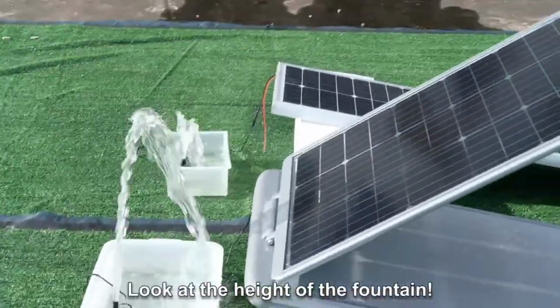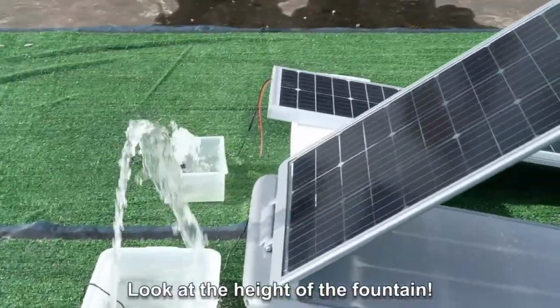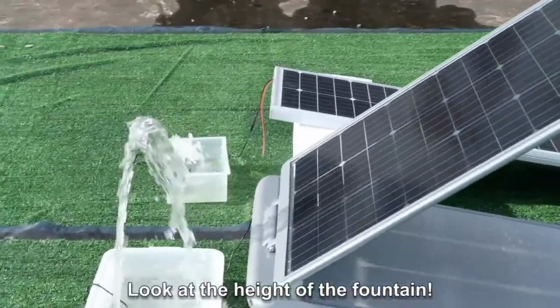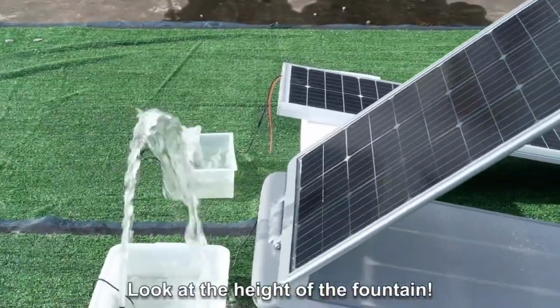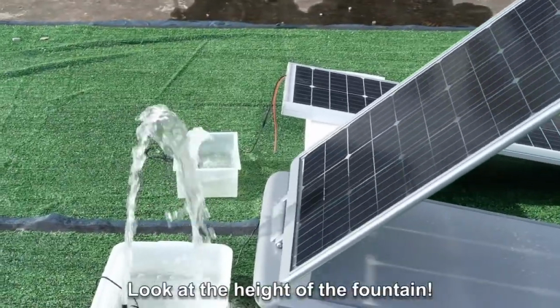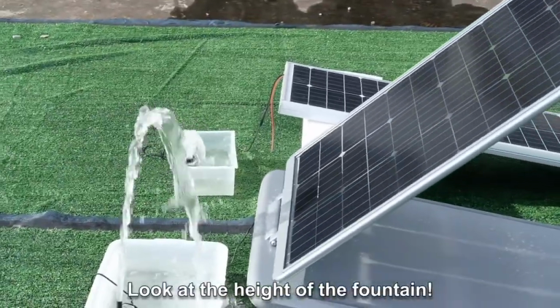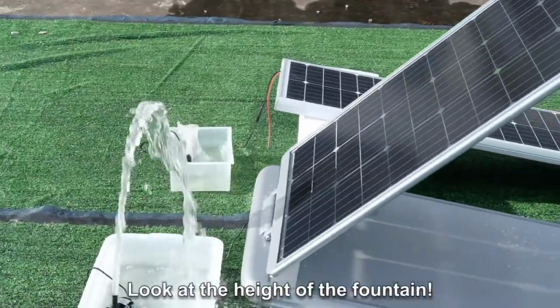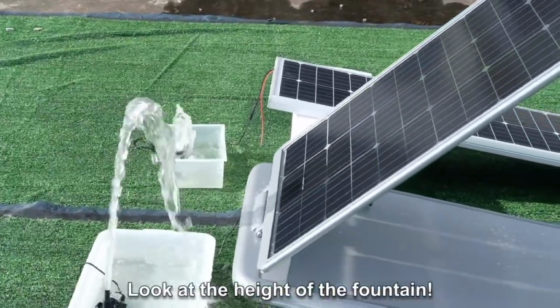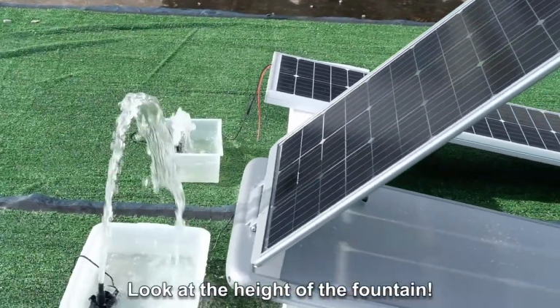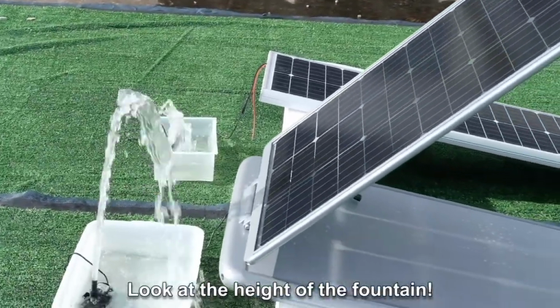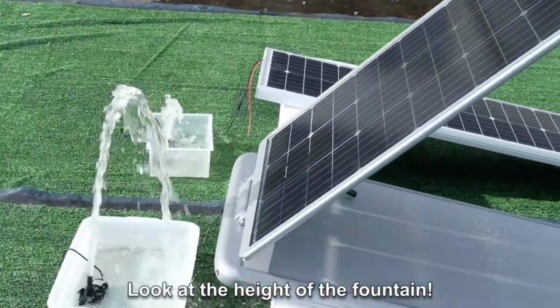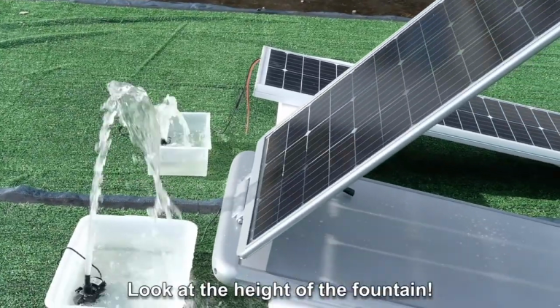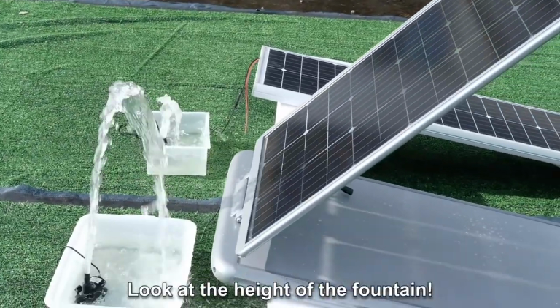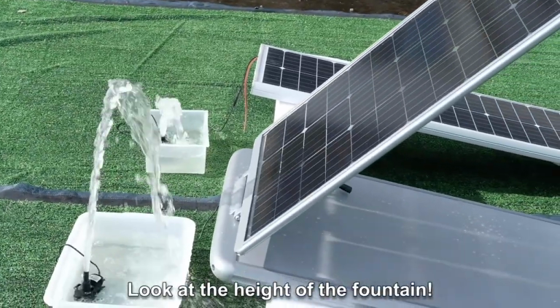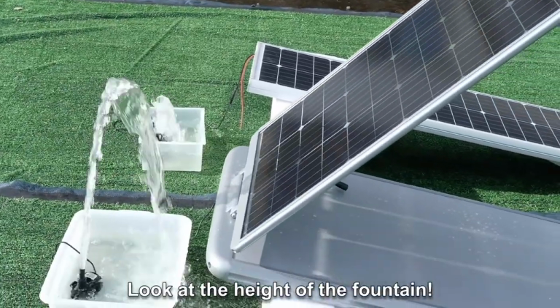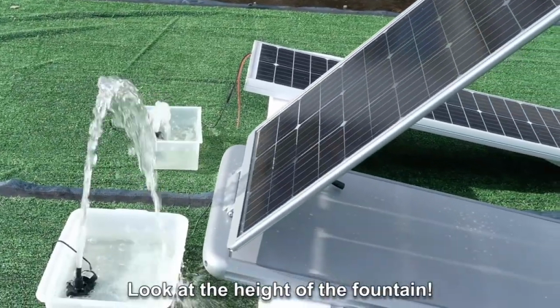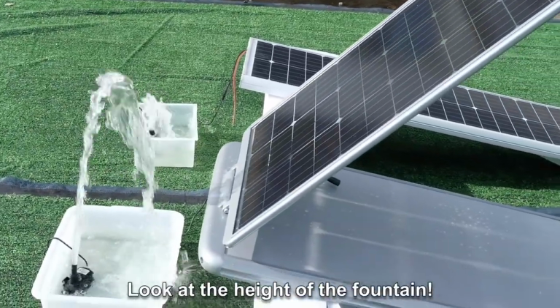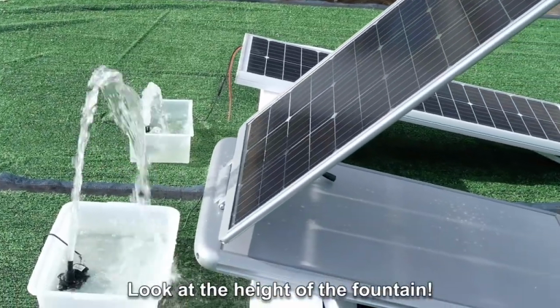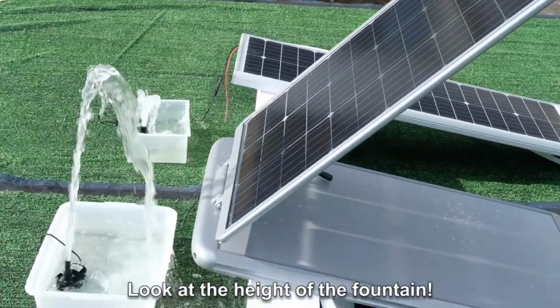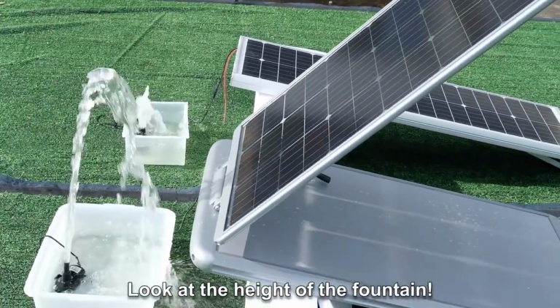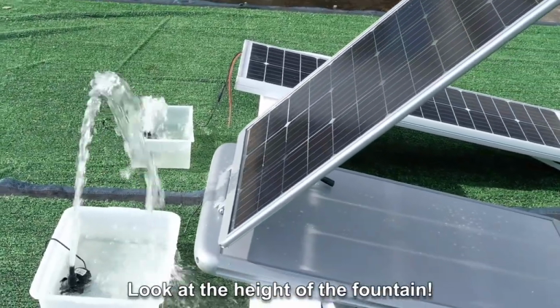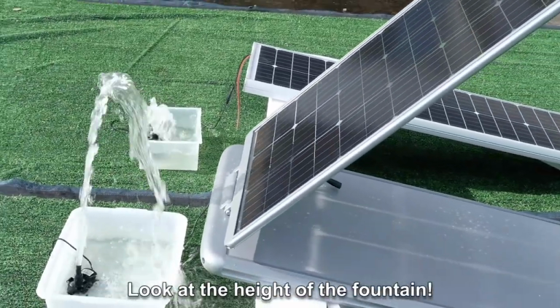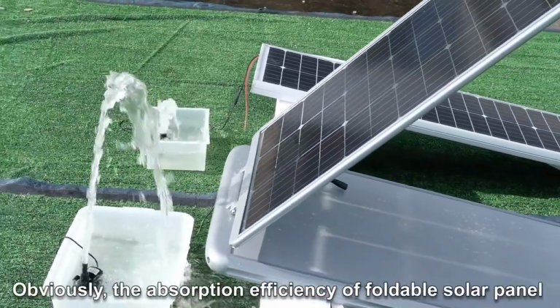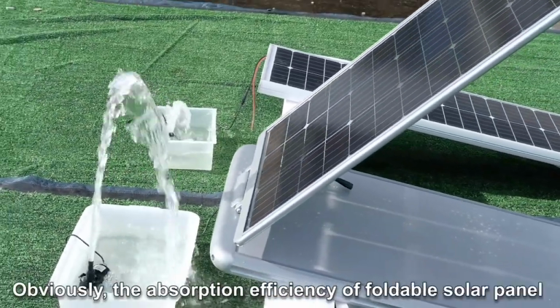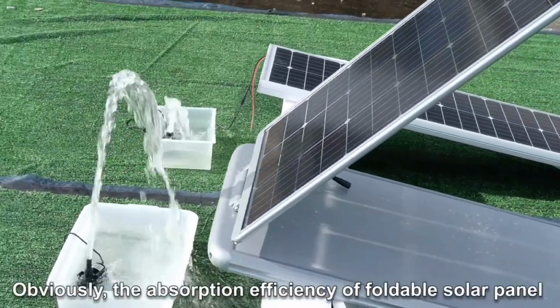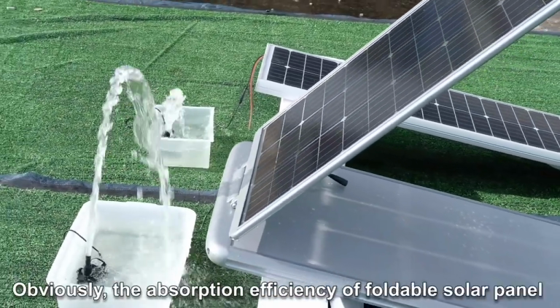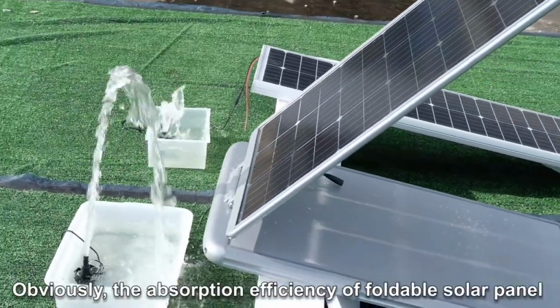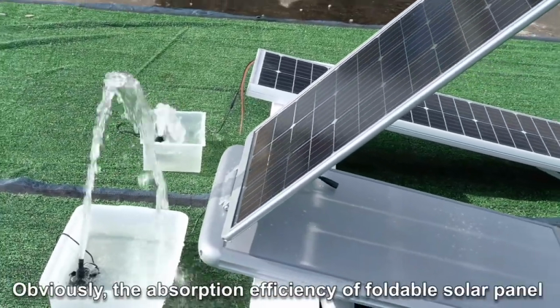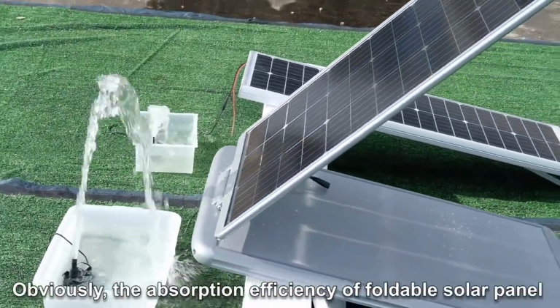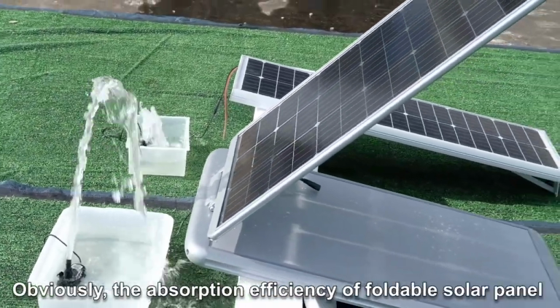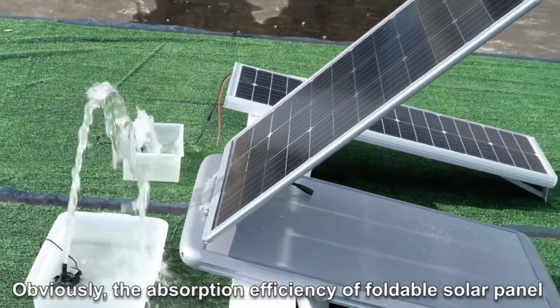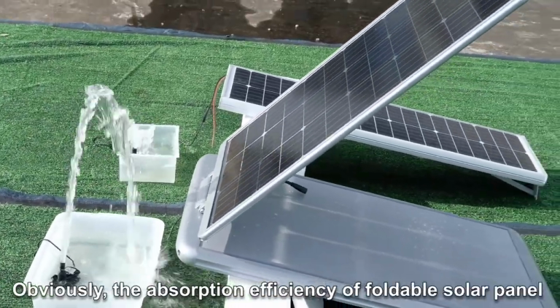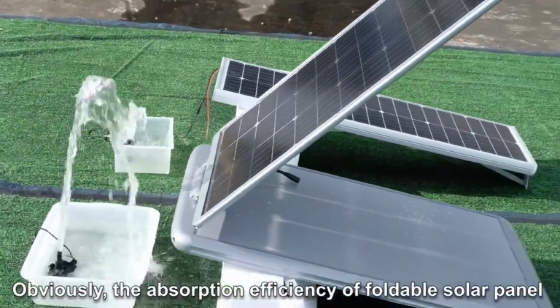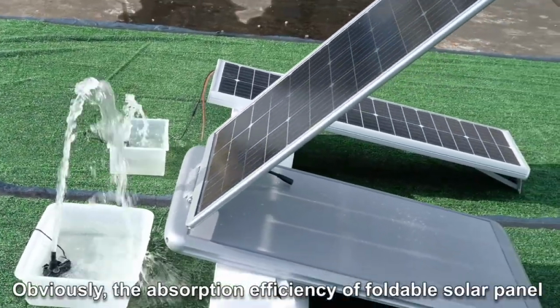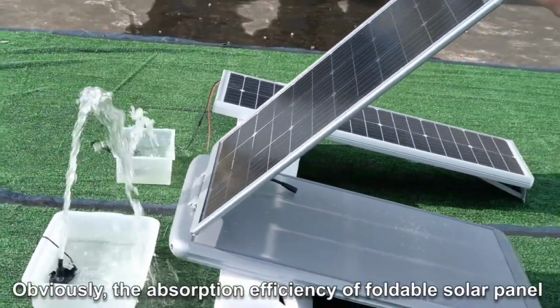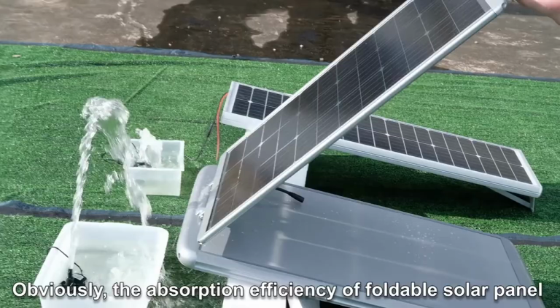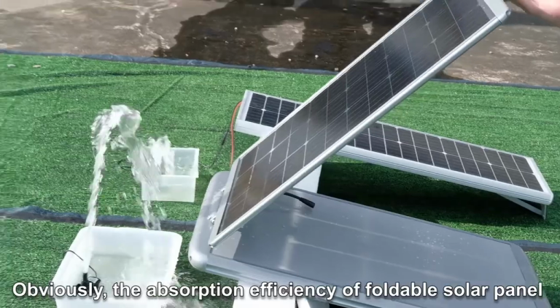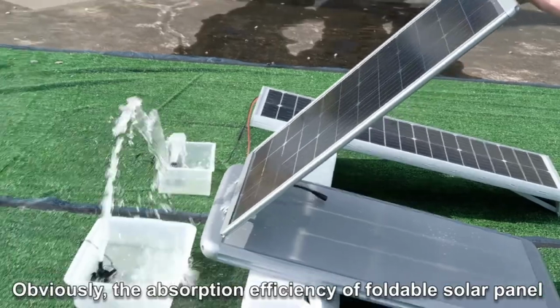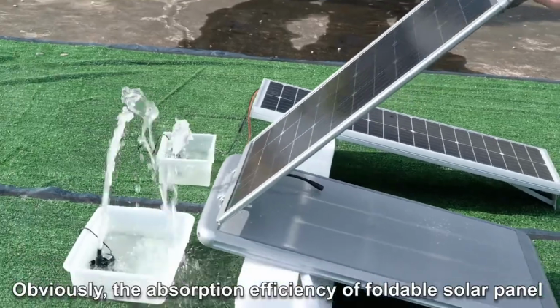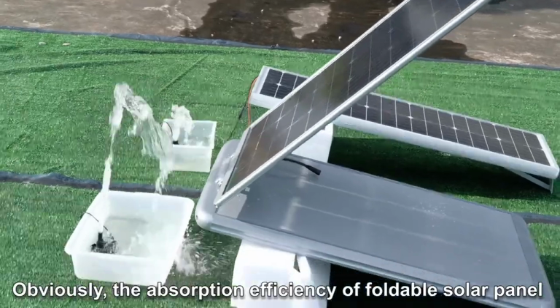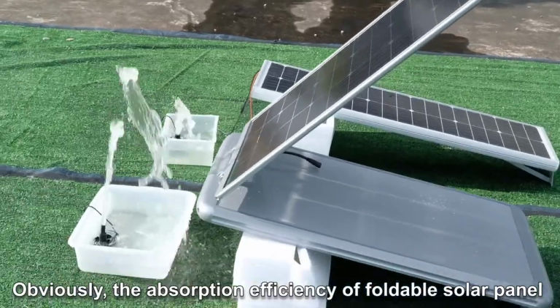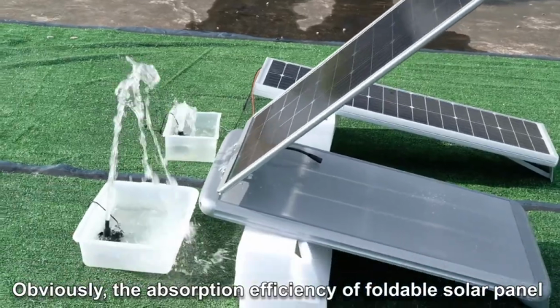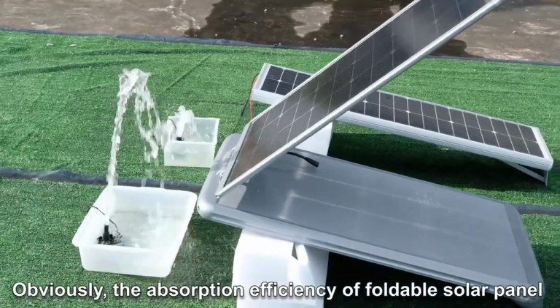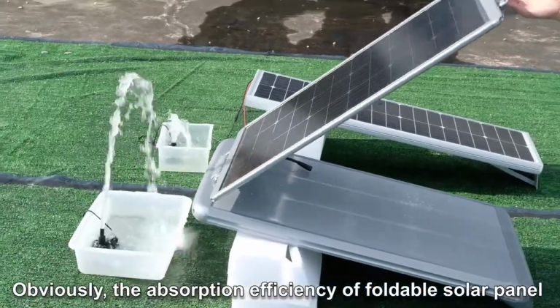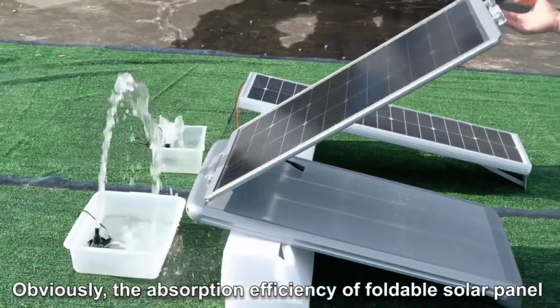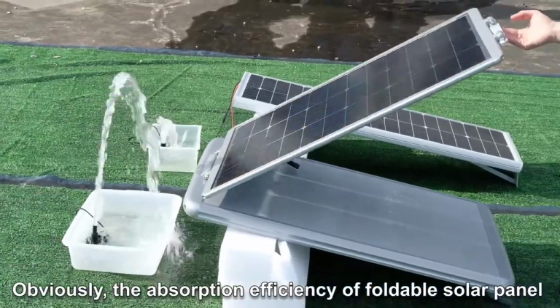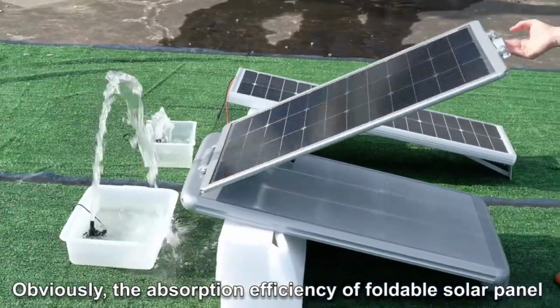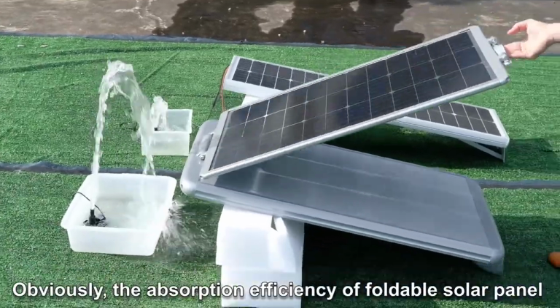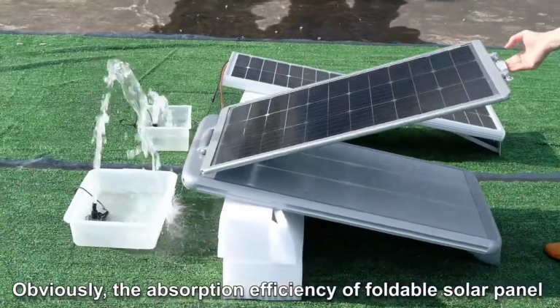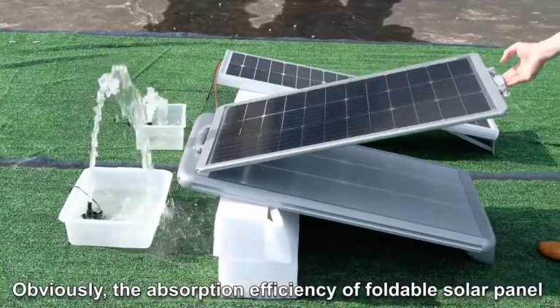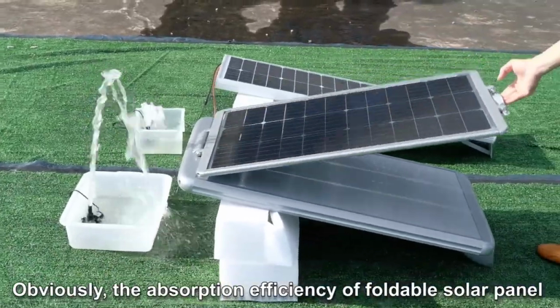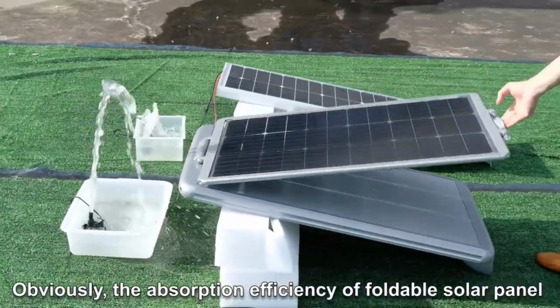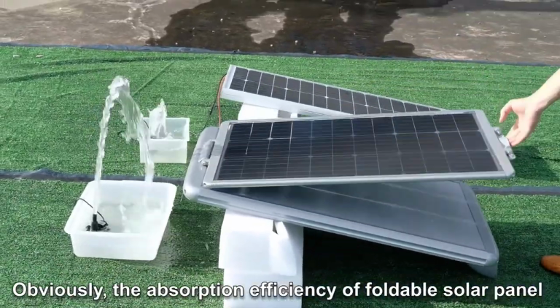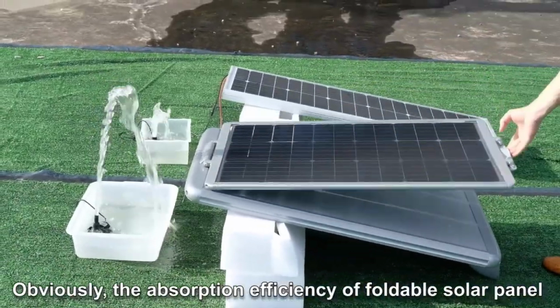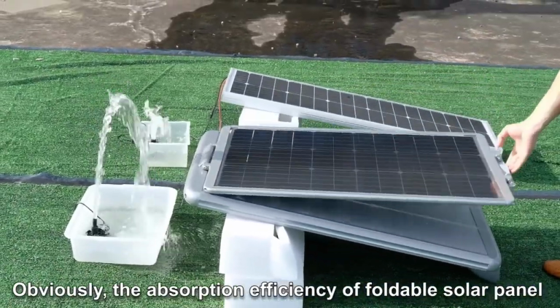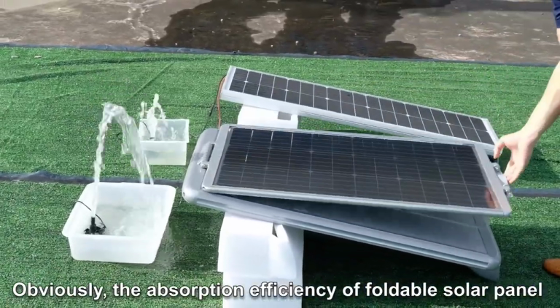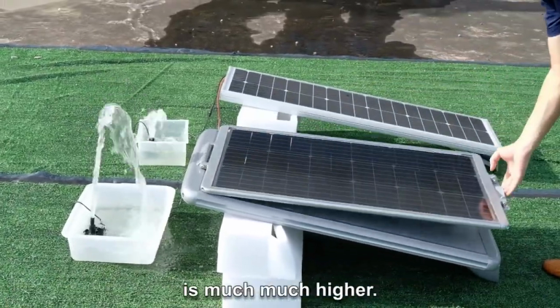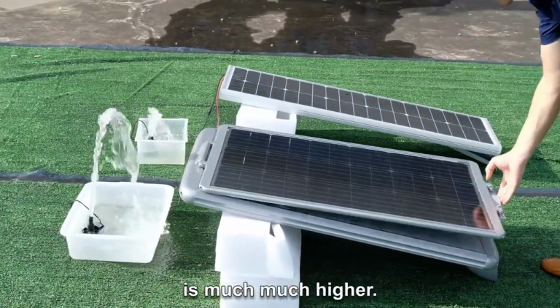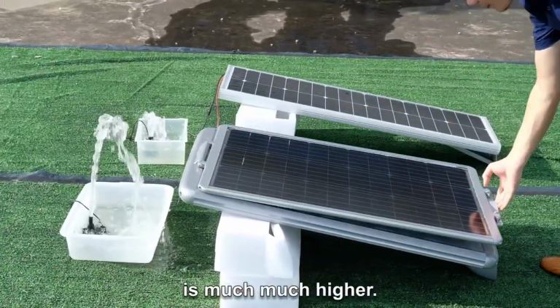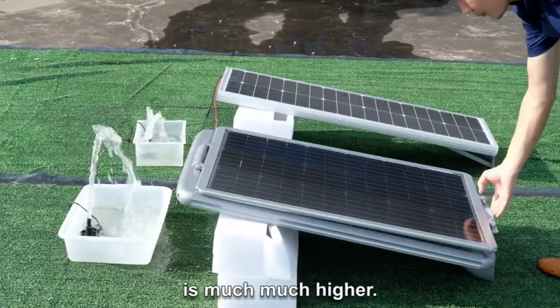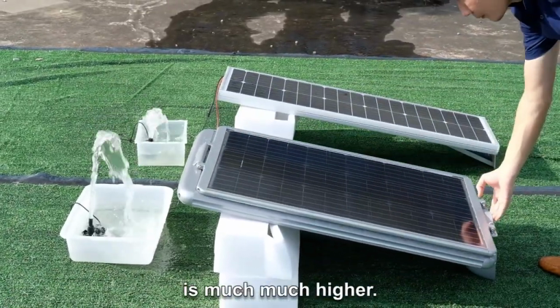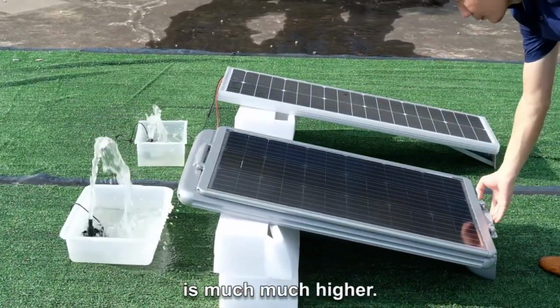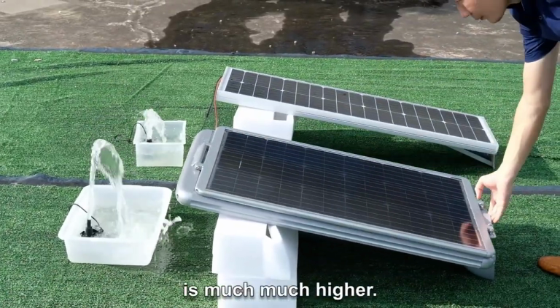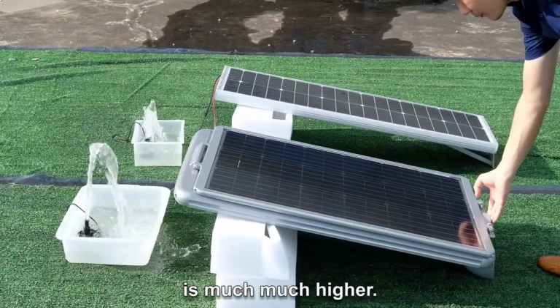Look at the height of the fountain — obviously the absorption efficiency of the foldable solar panel is much, much higher.